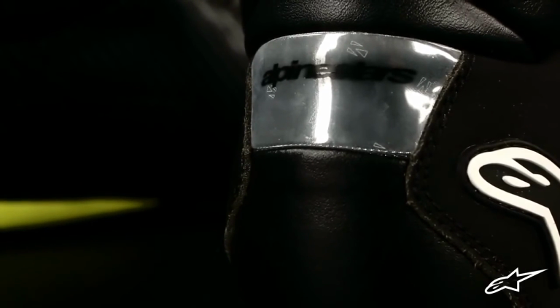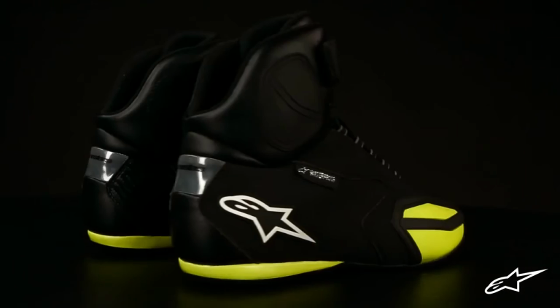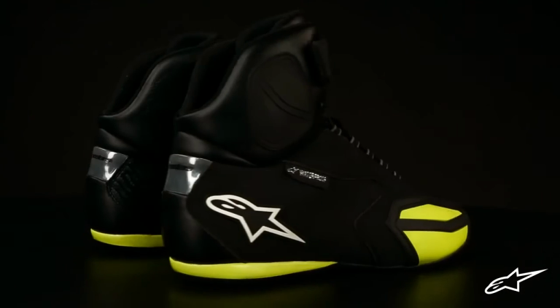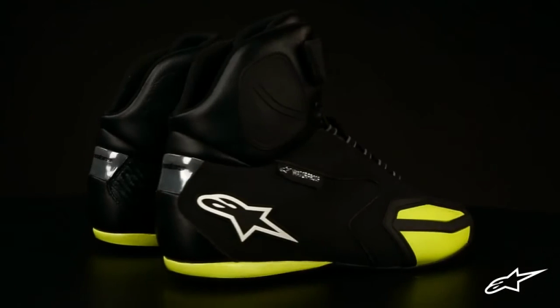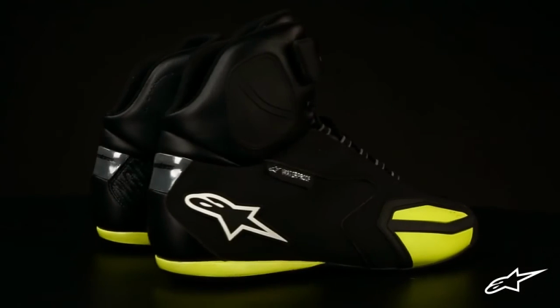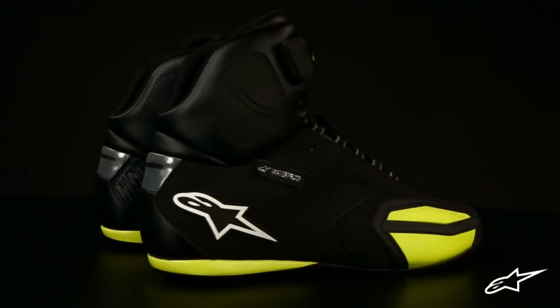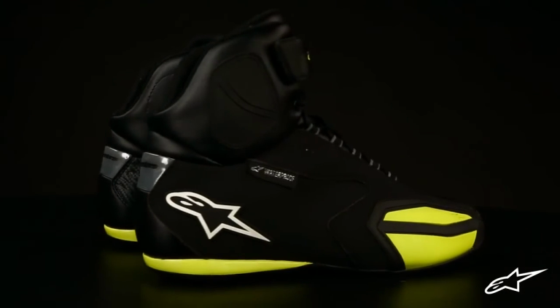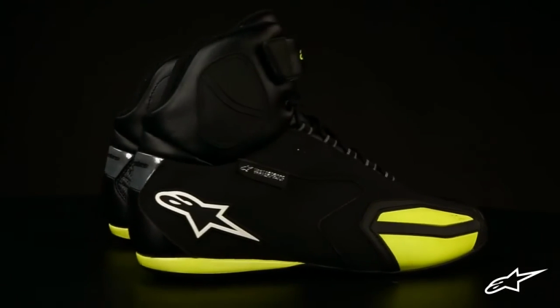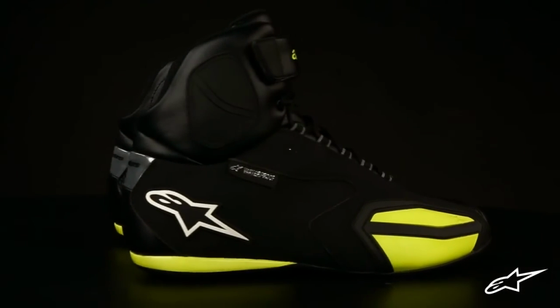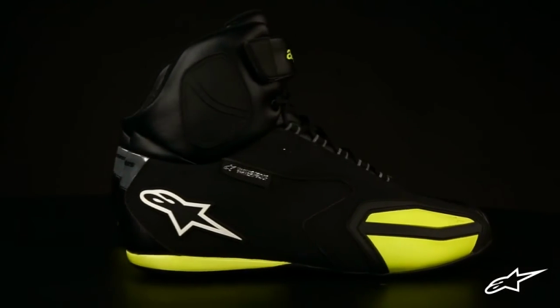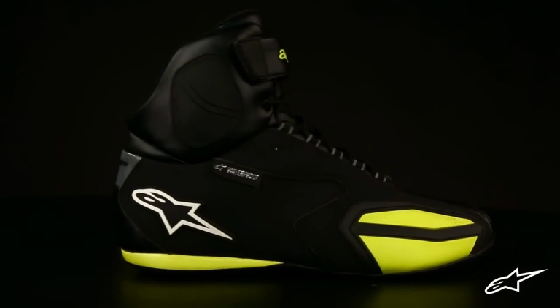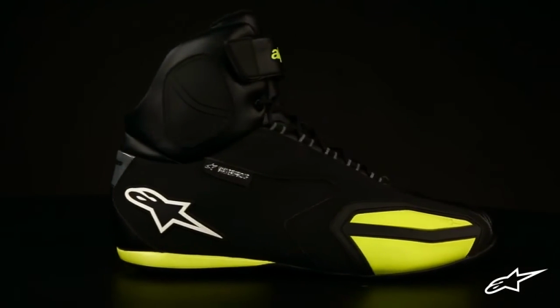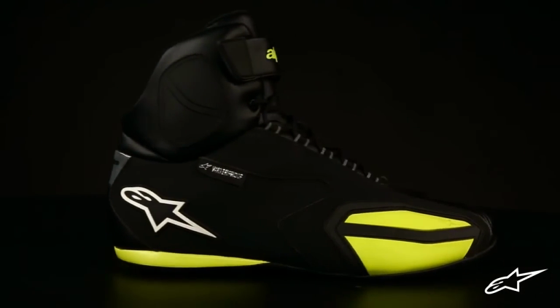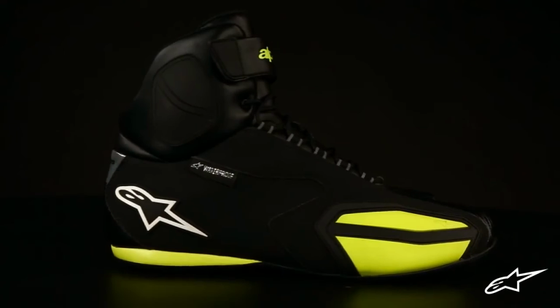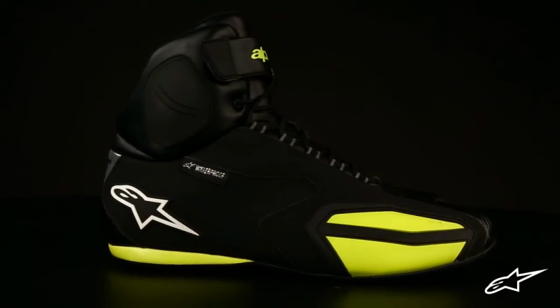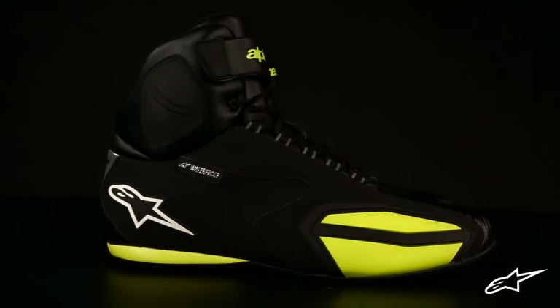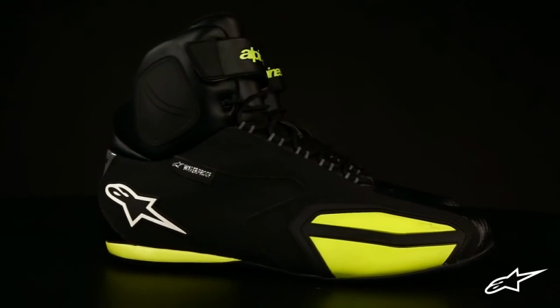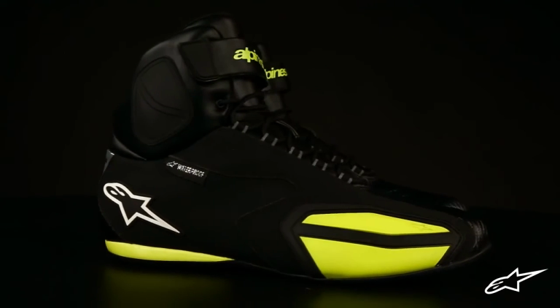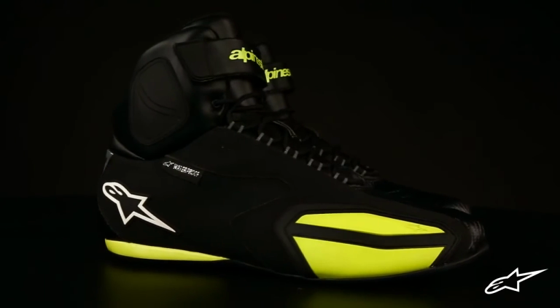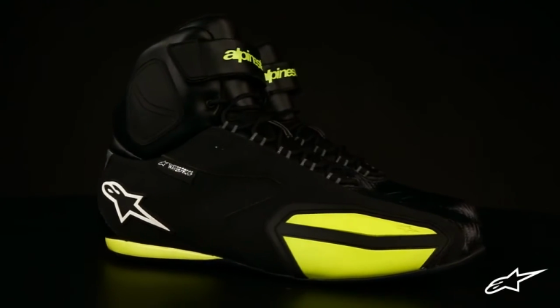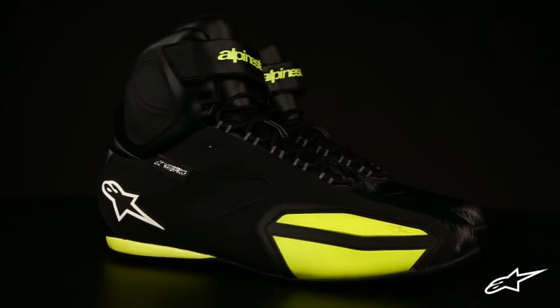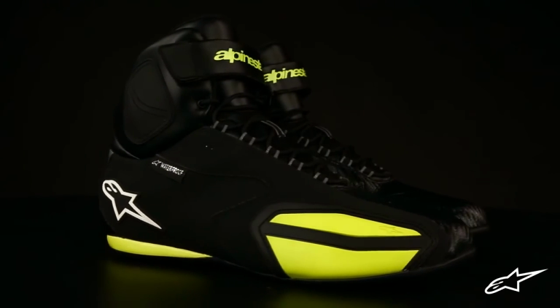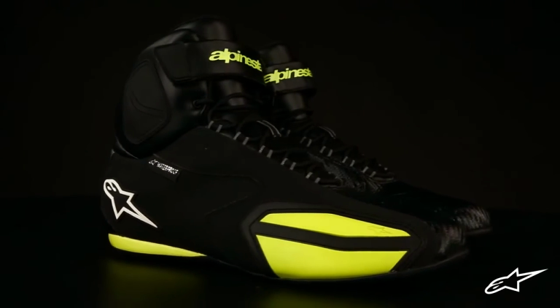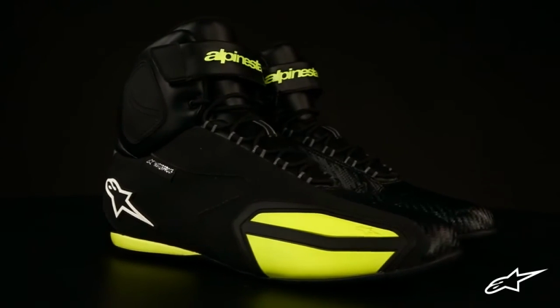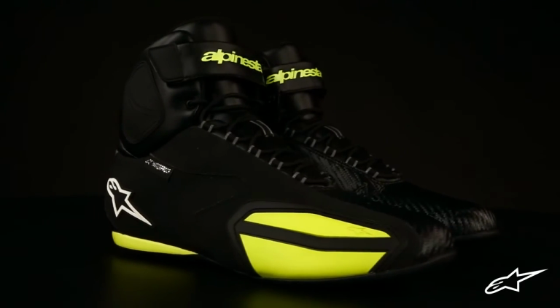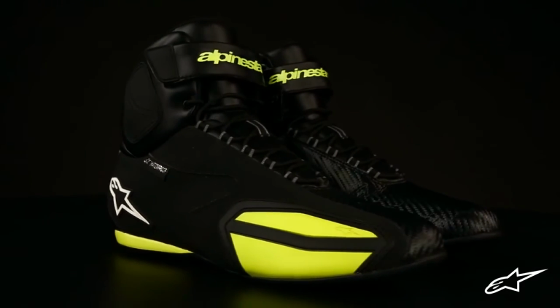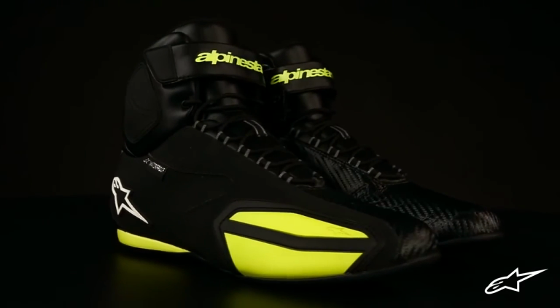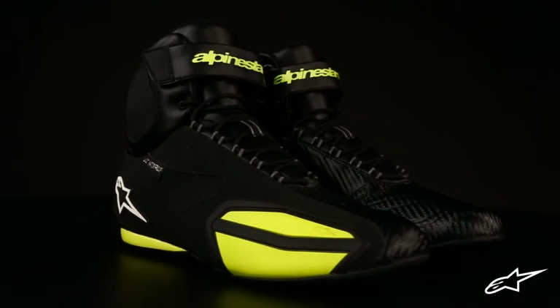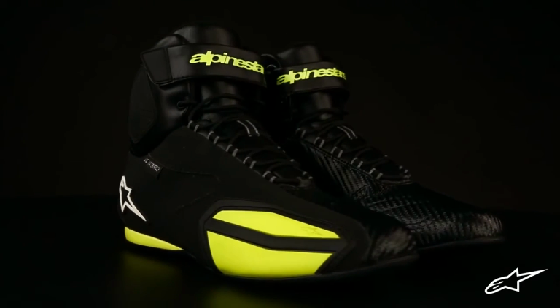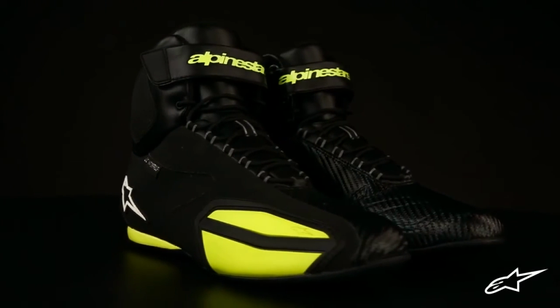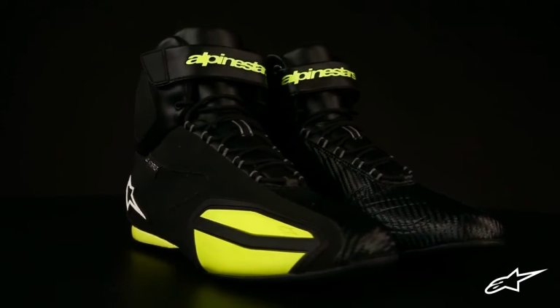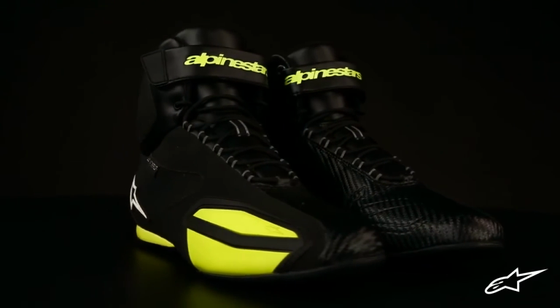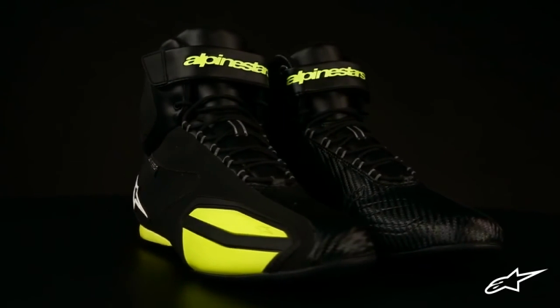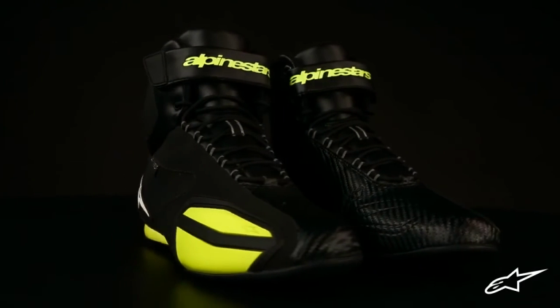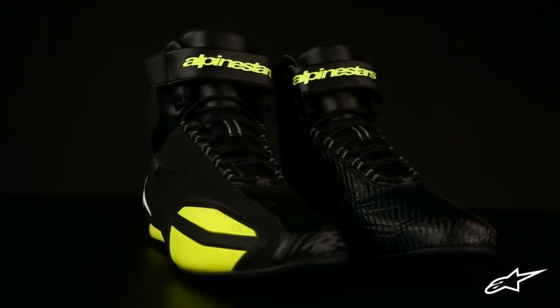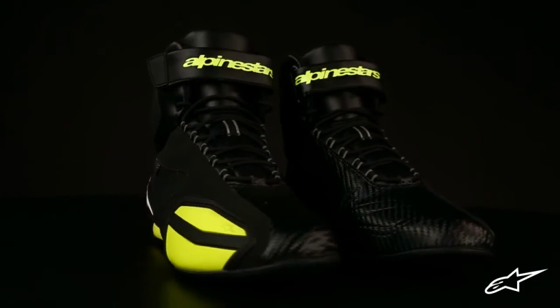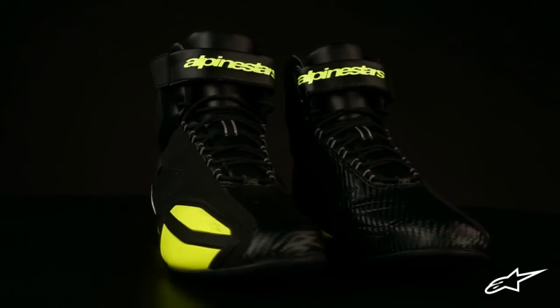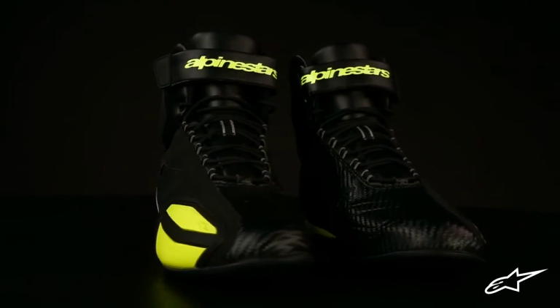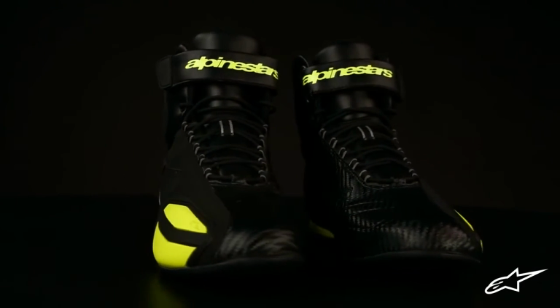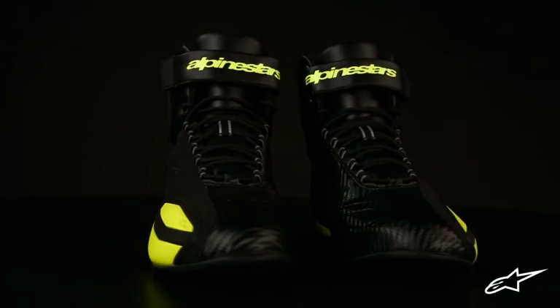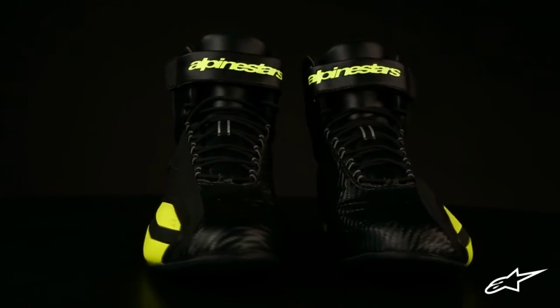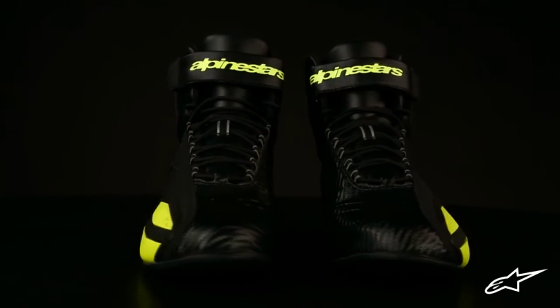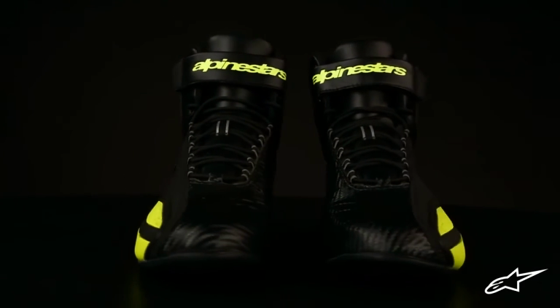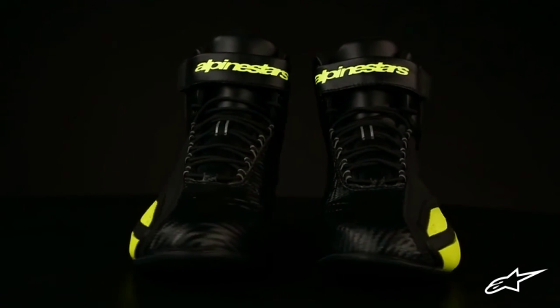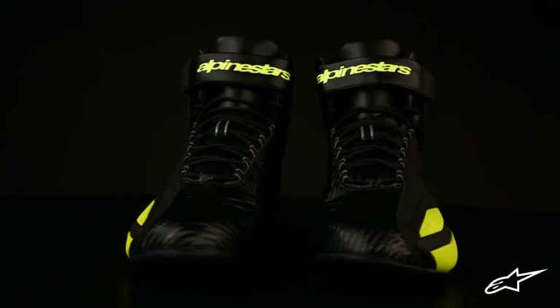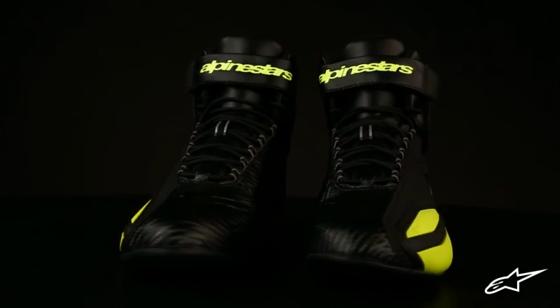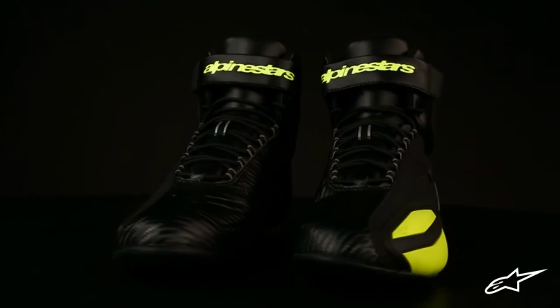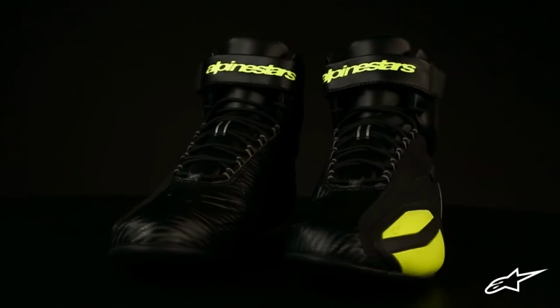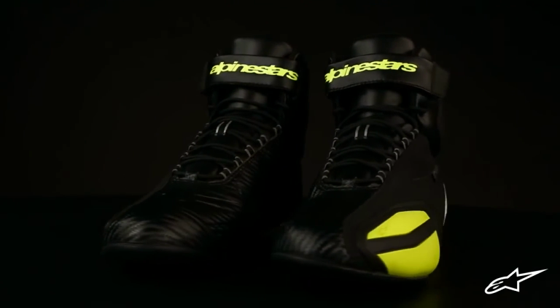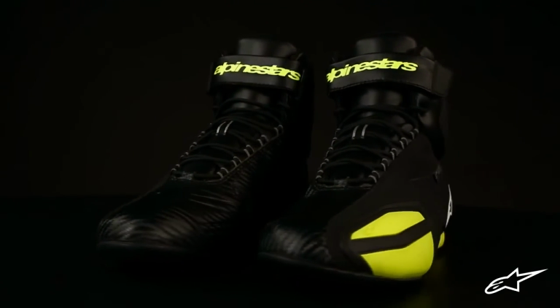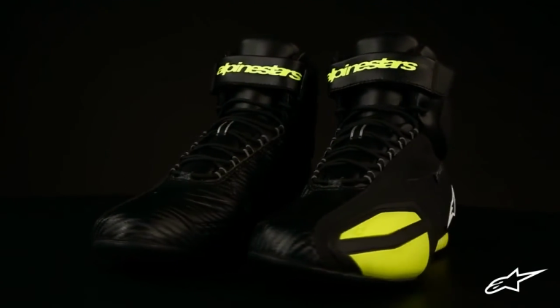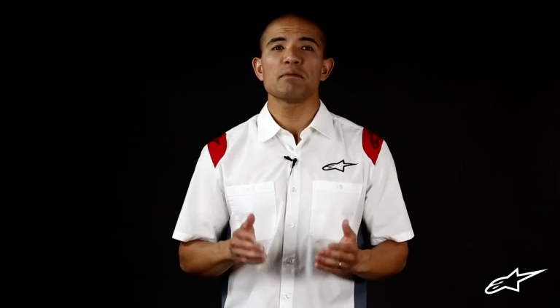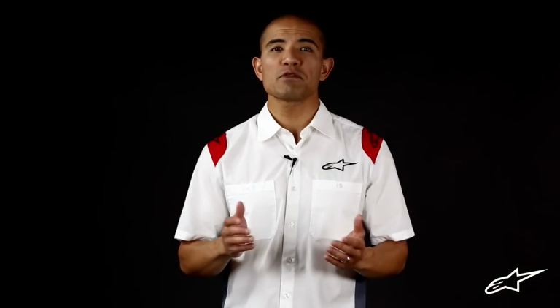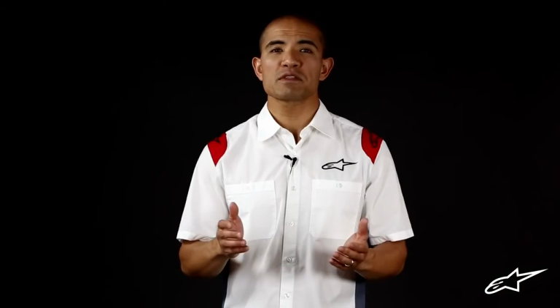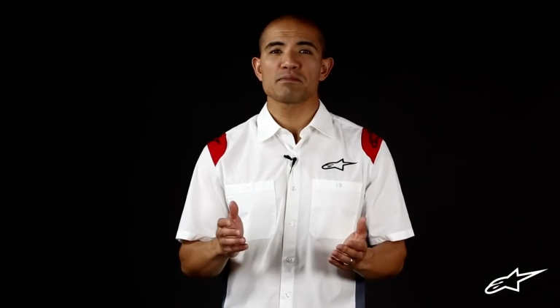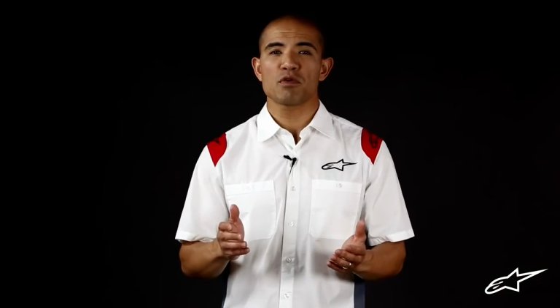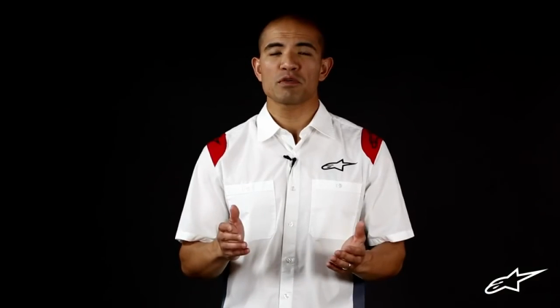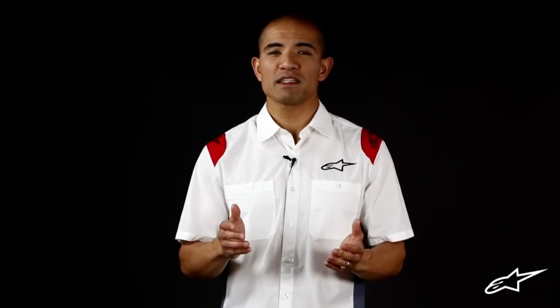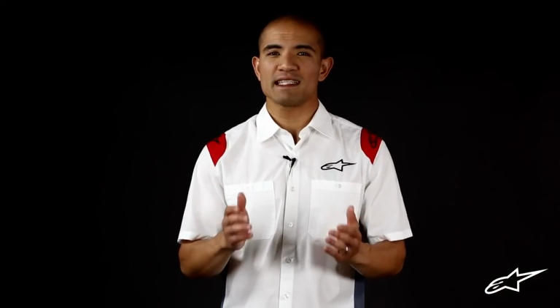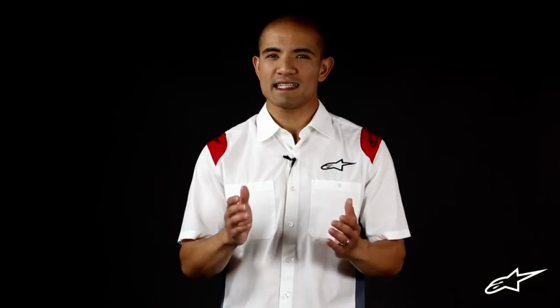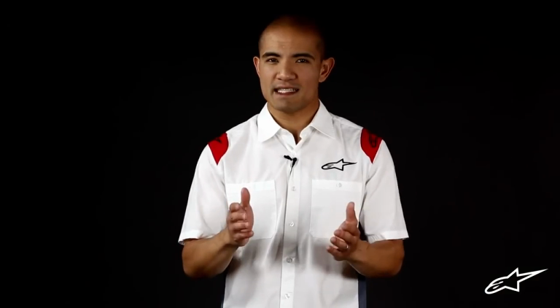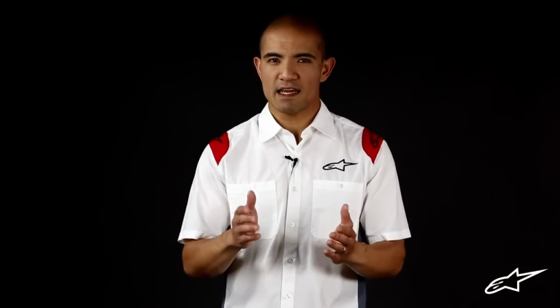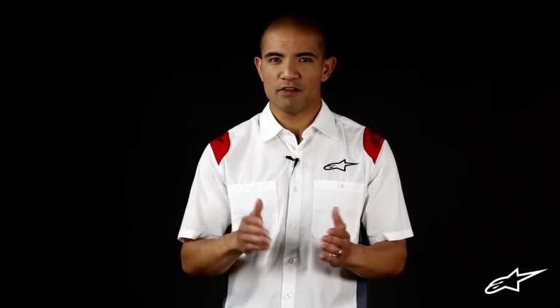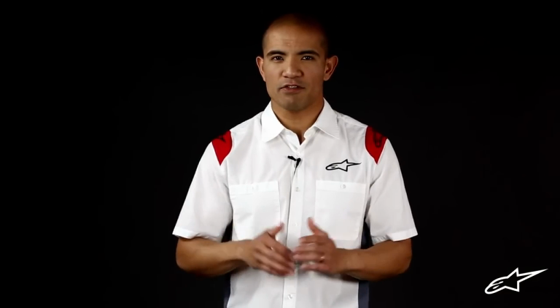The Faster Waterproof shoe from Alpinestars will help keep your casual riding casual, comfortable, but most importantly safe.